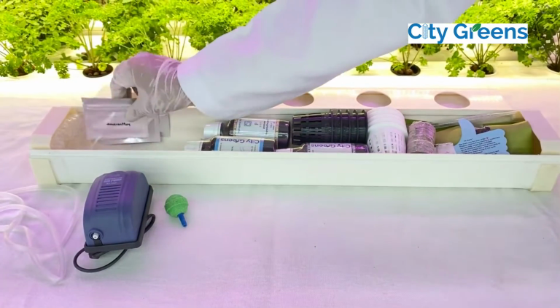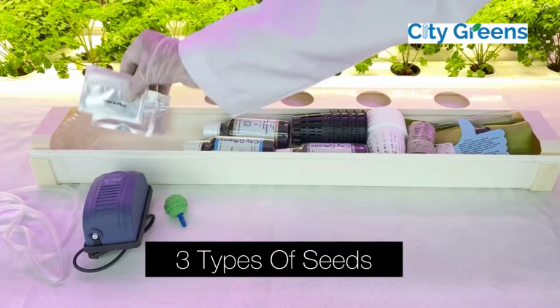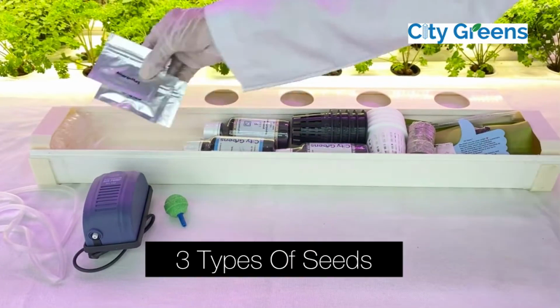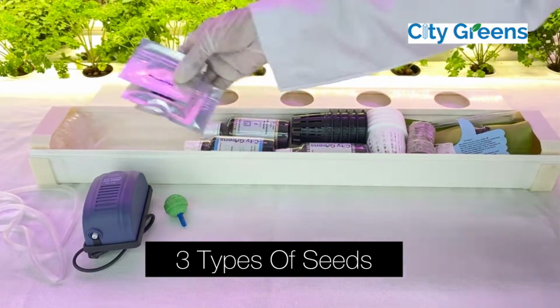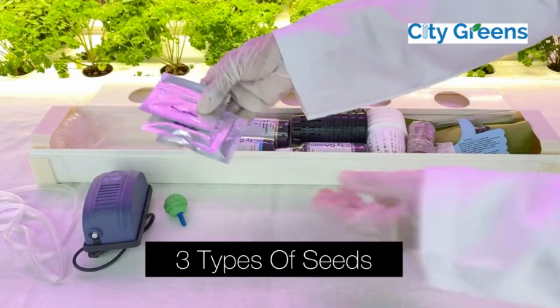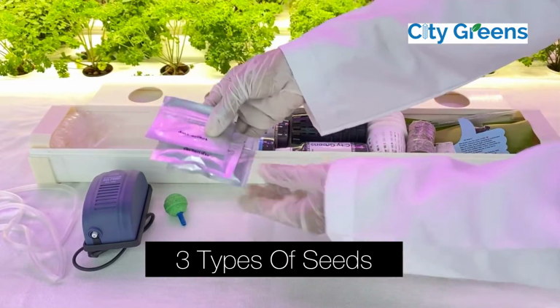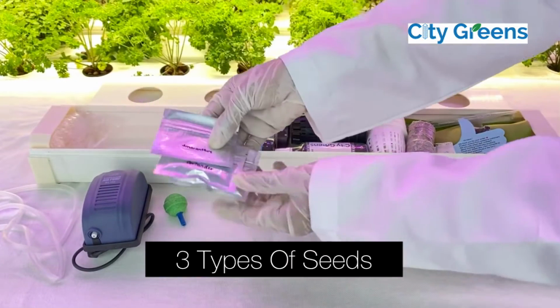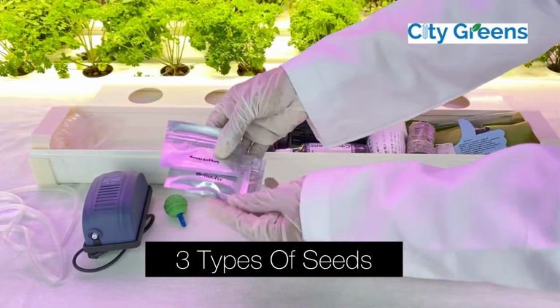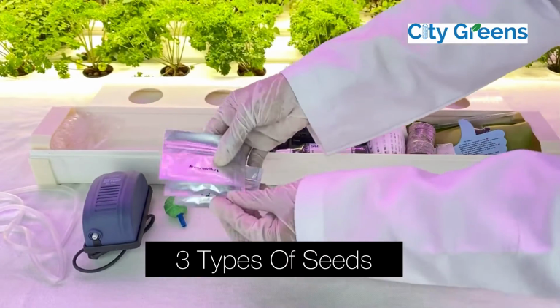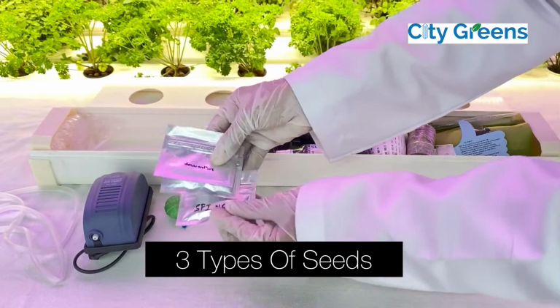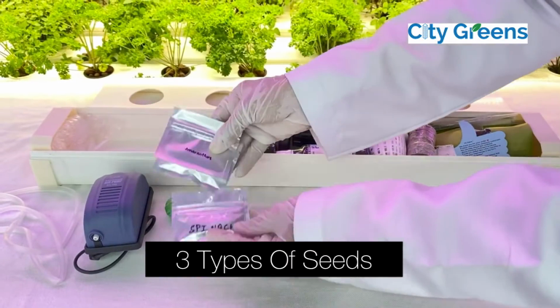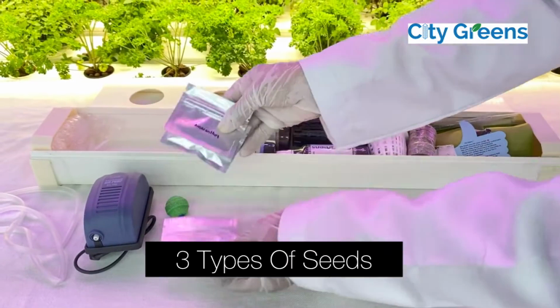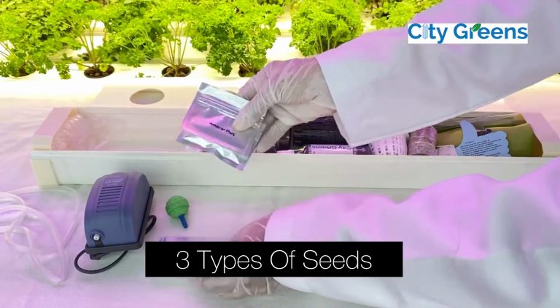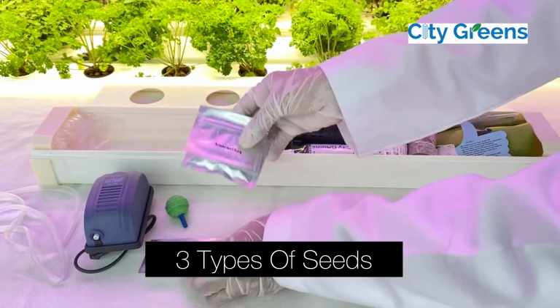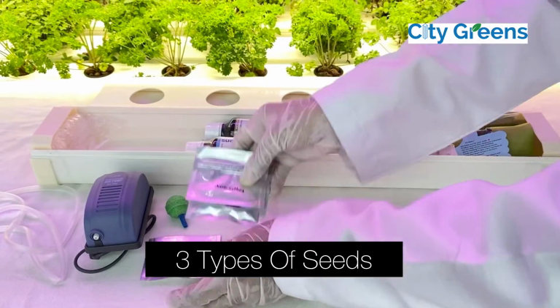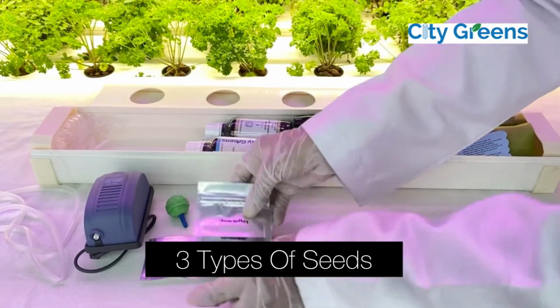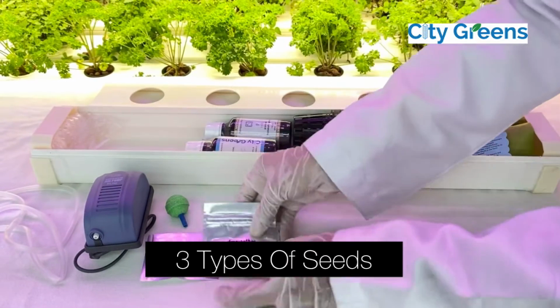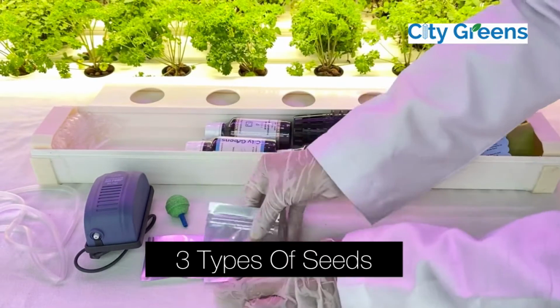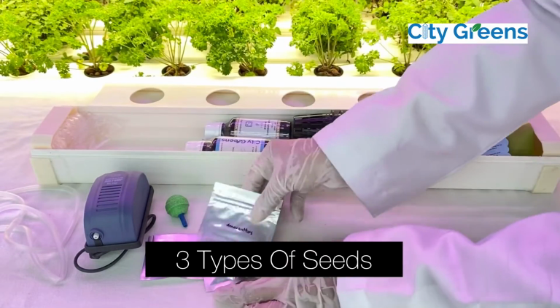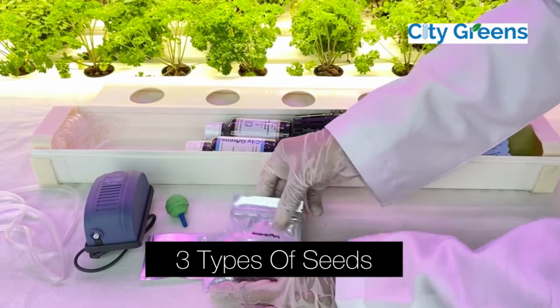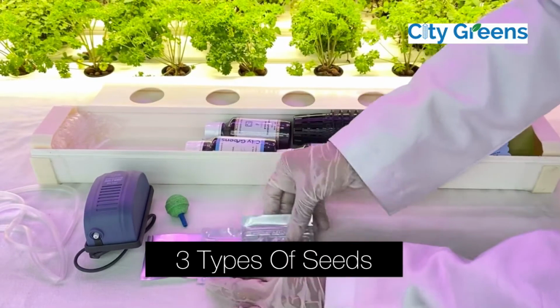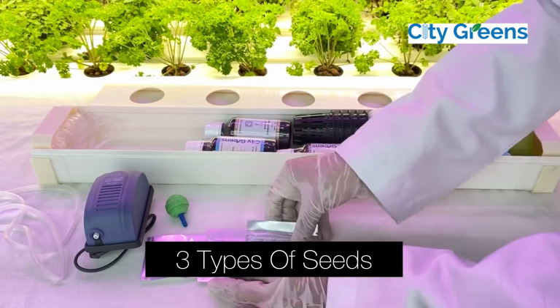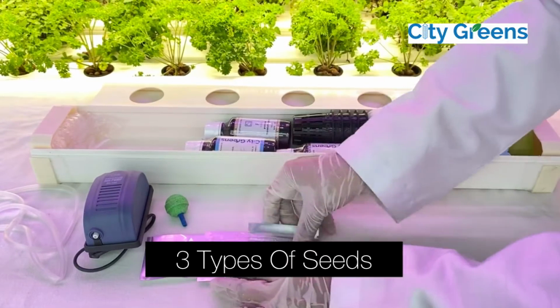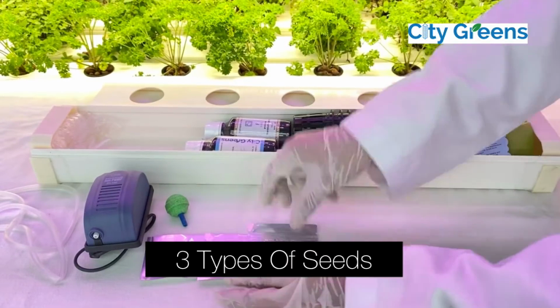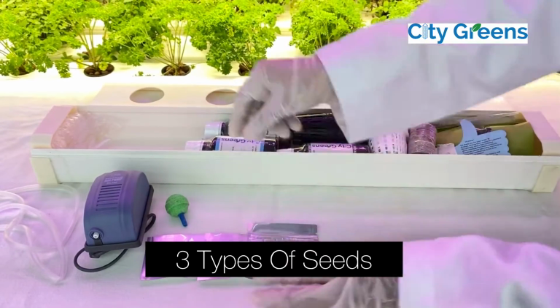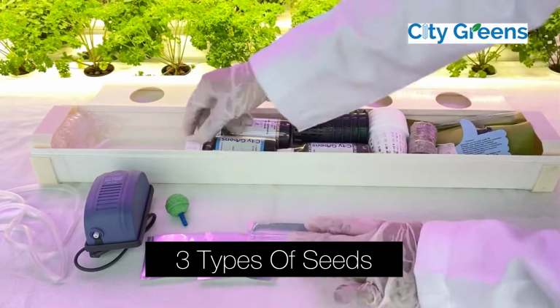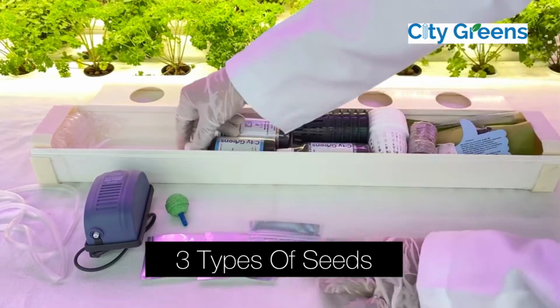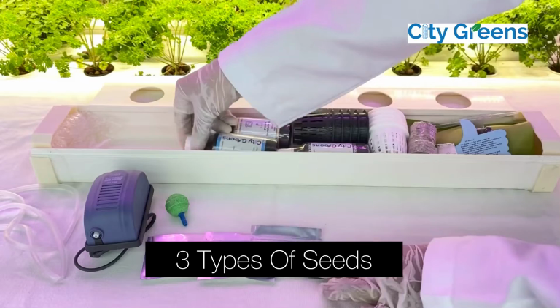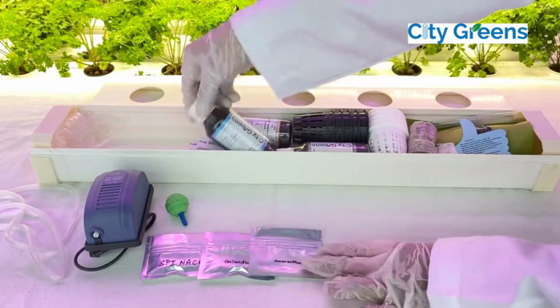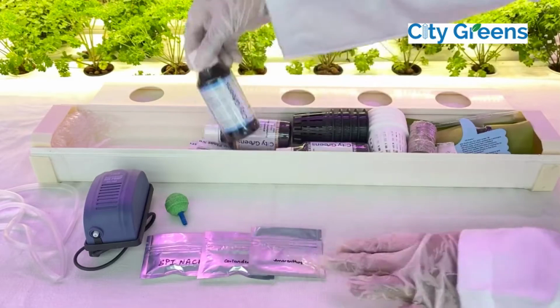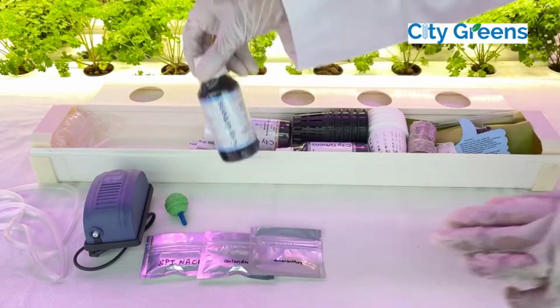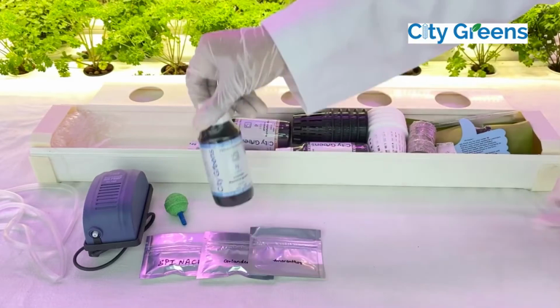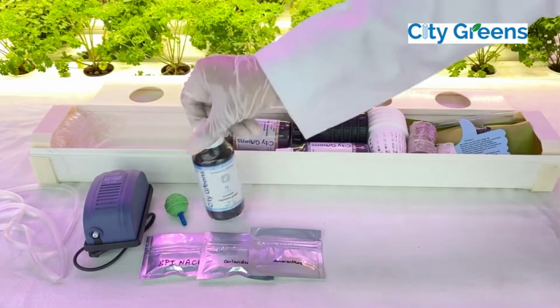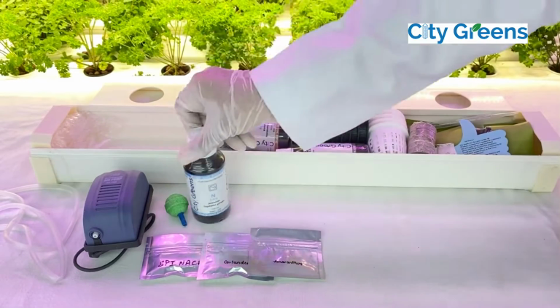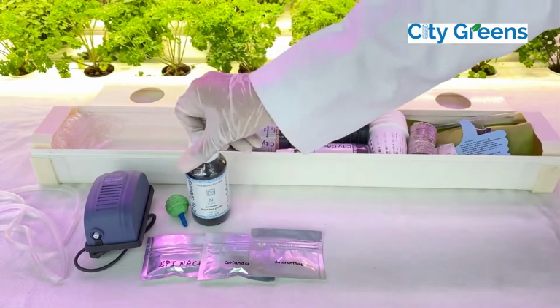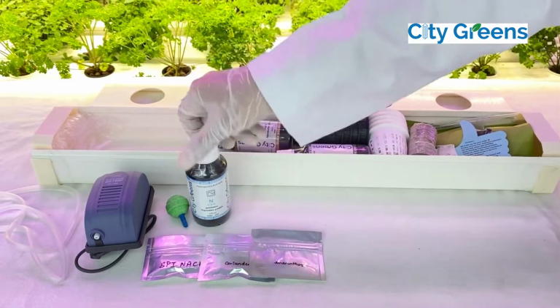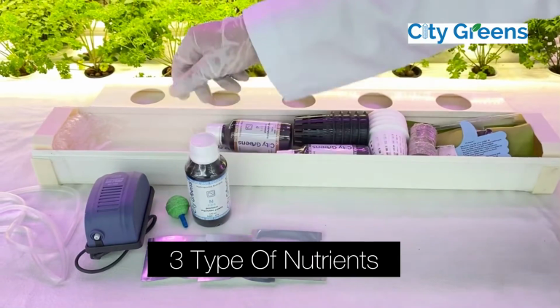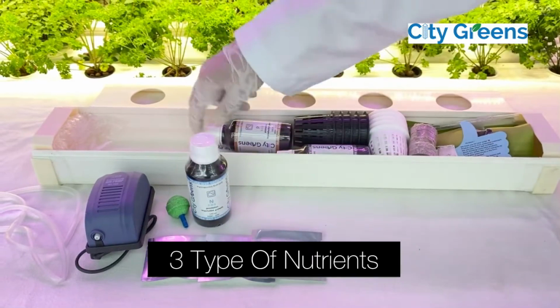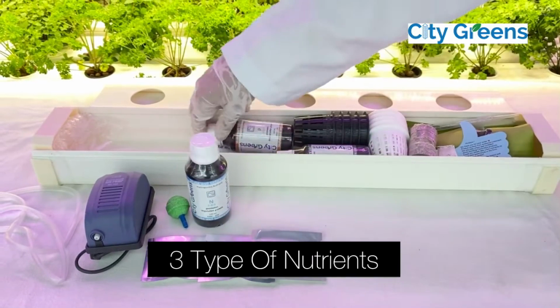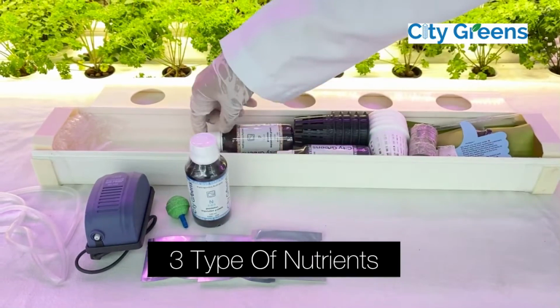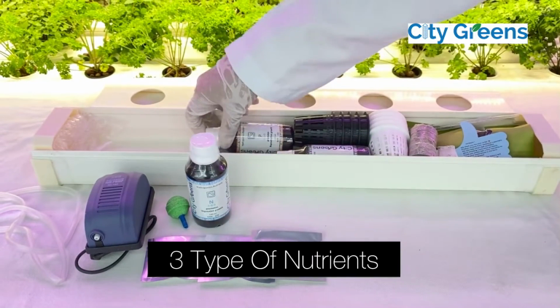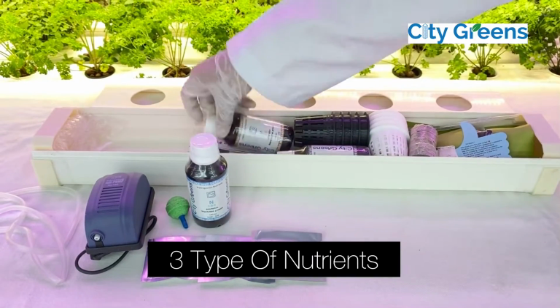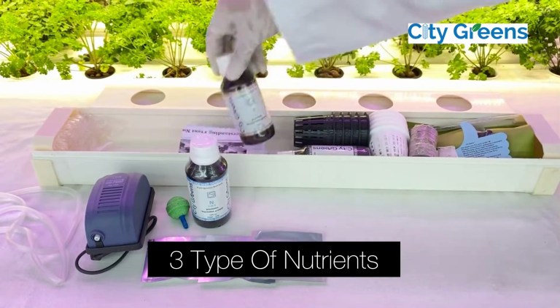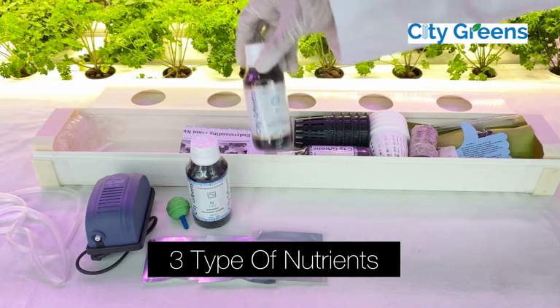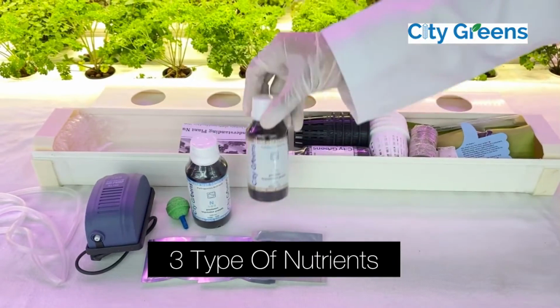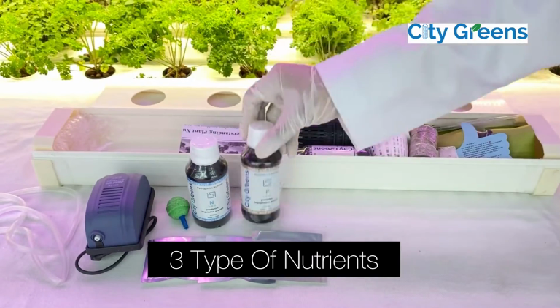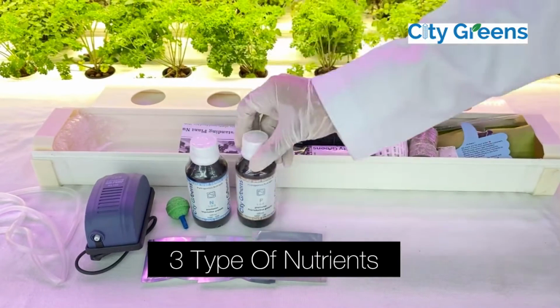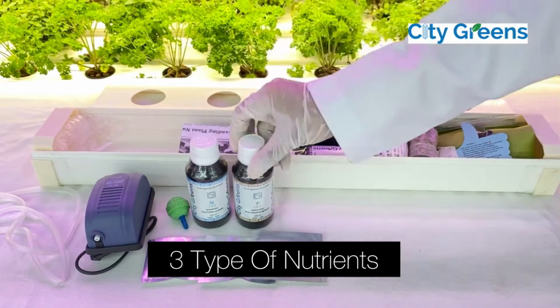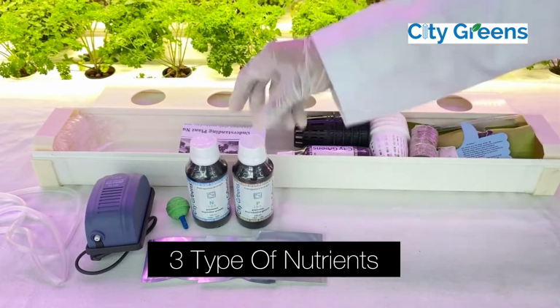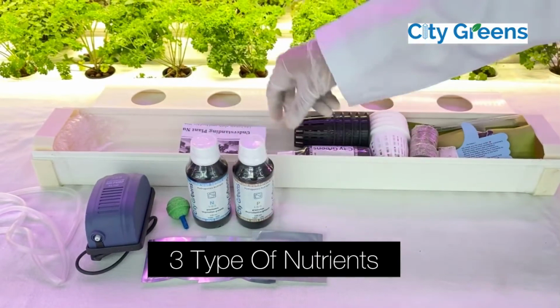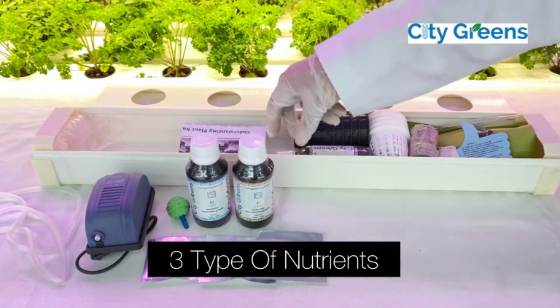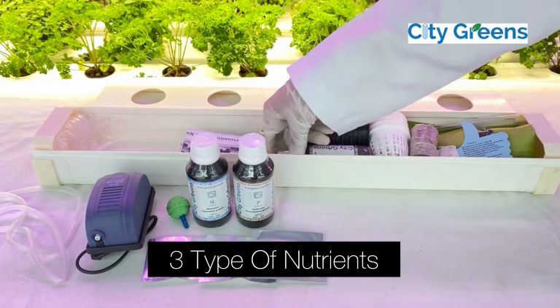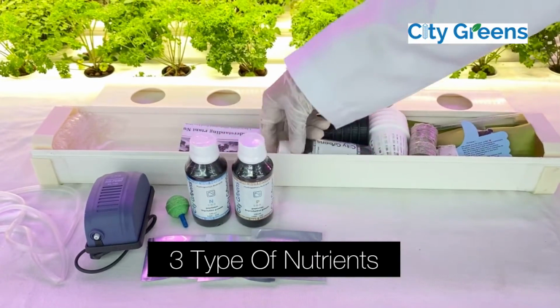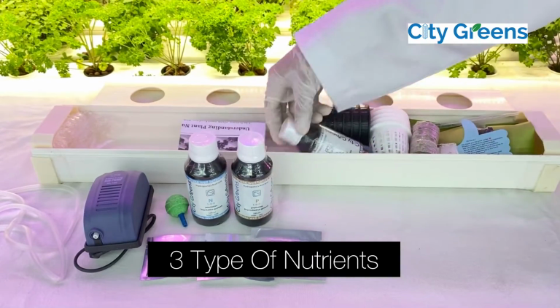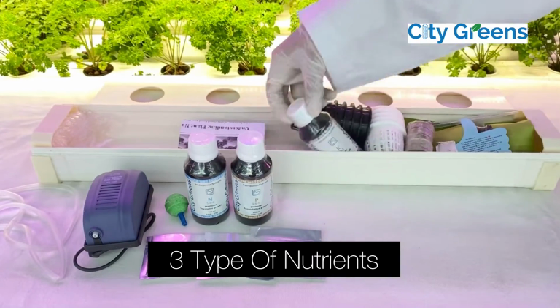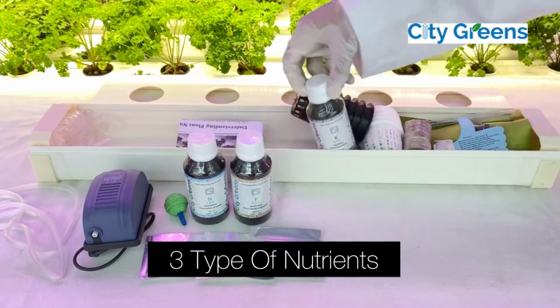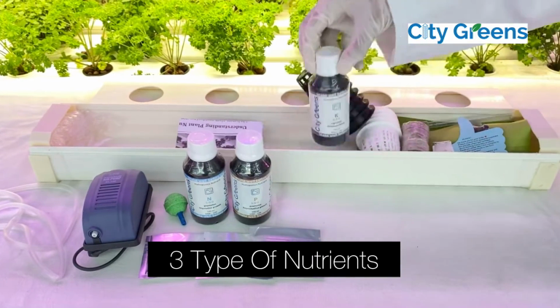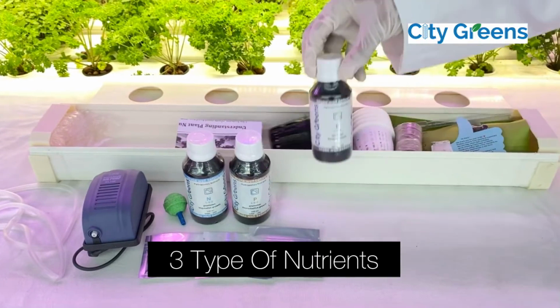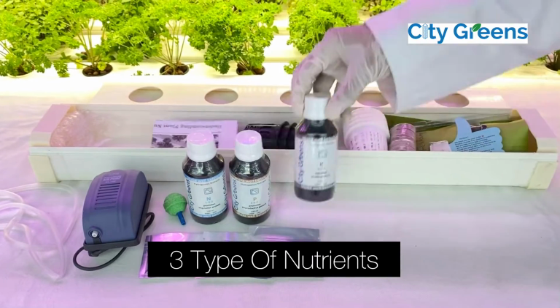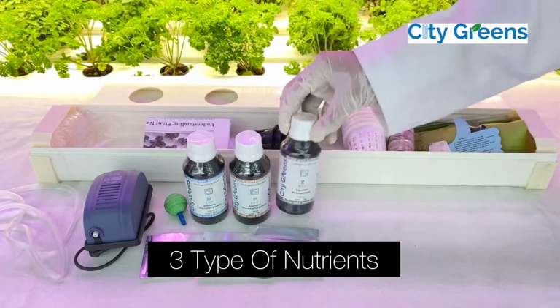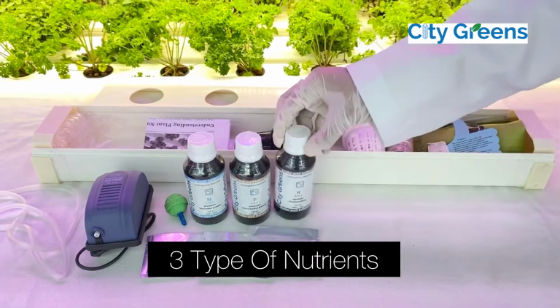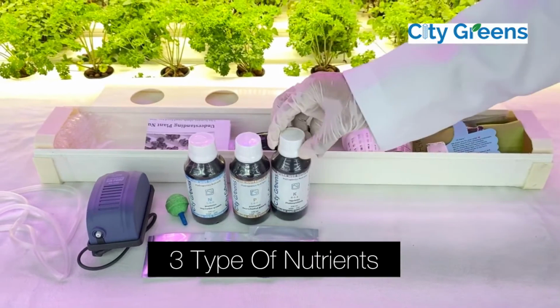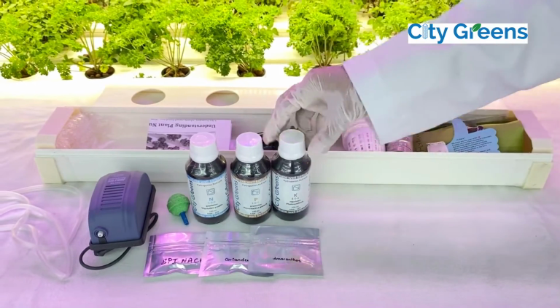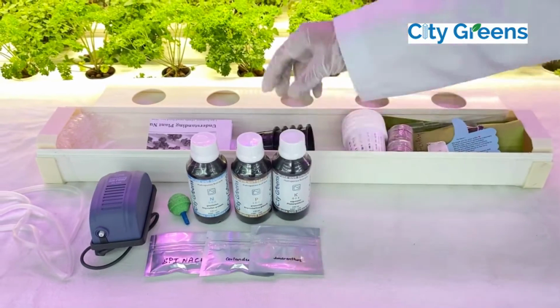The kit also includes 3 types of seeds: spinach, coriander, and amaranthus; and 3 types of nutrients: N, P, and K combo.